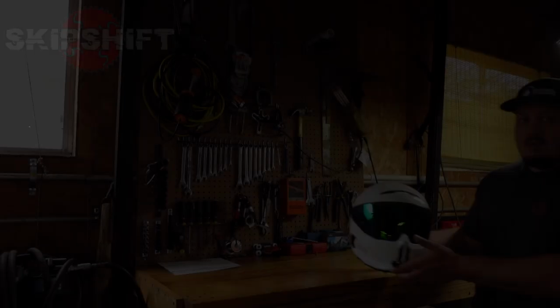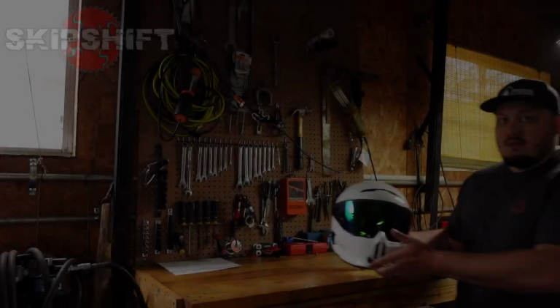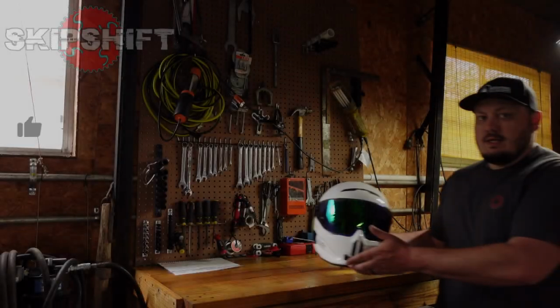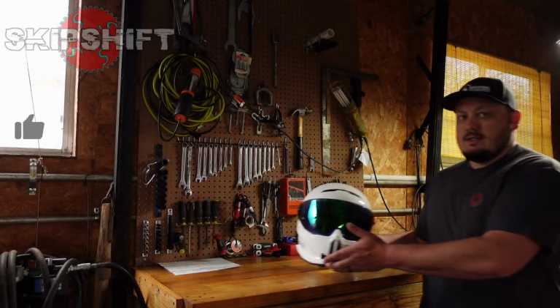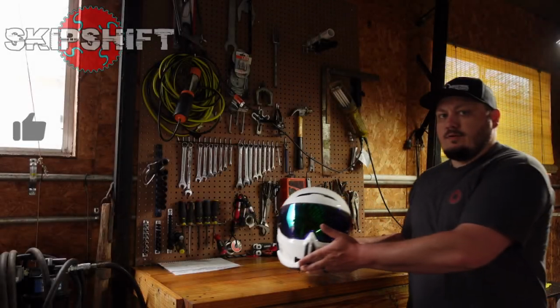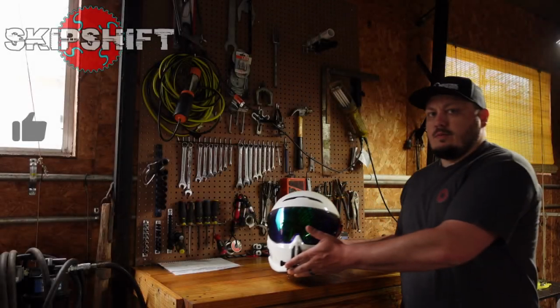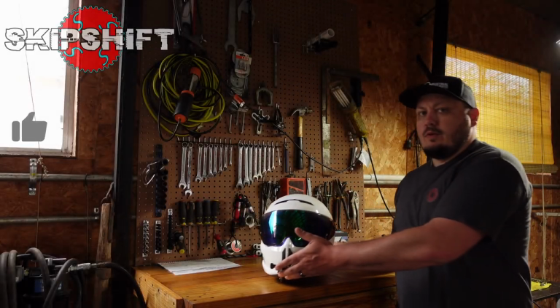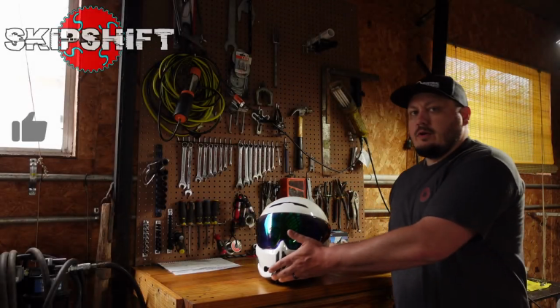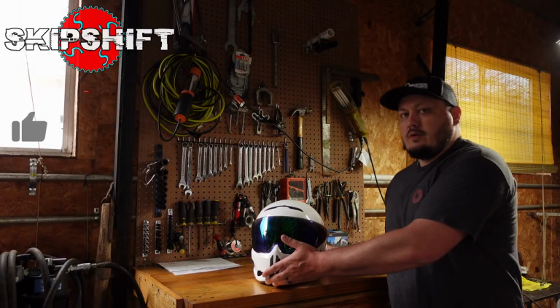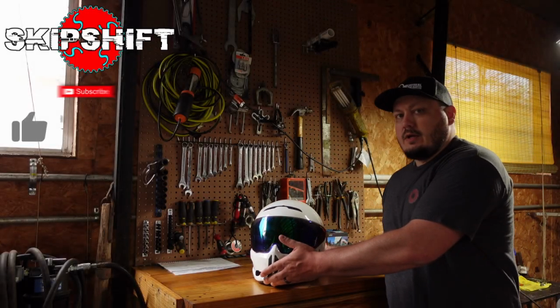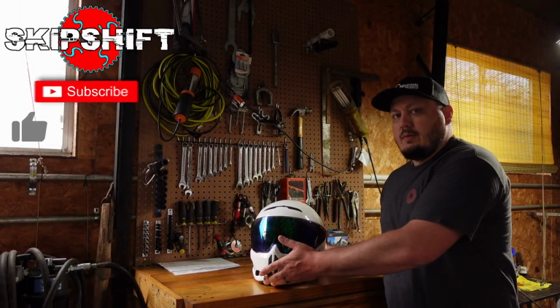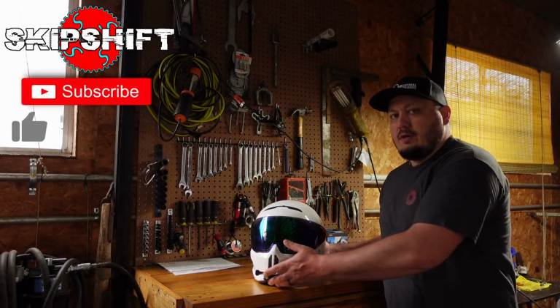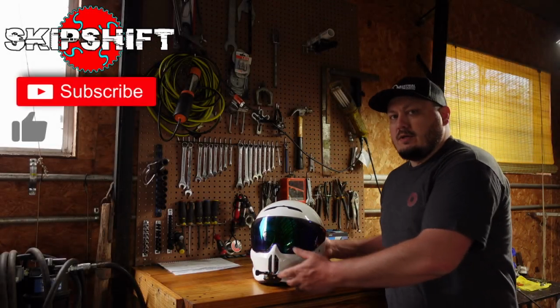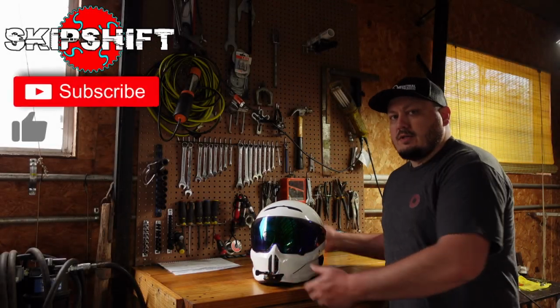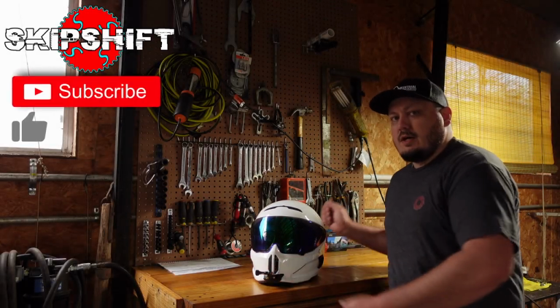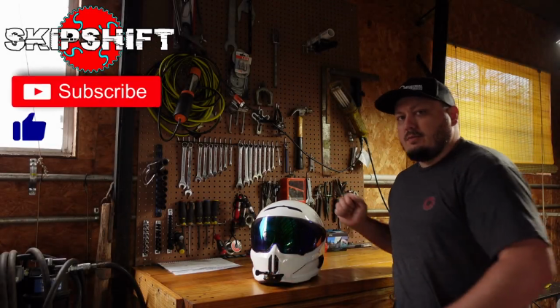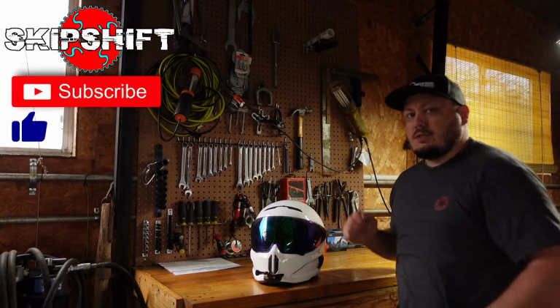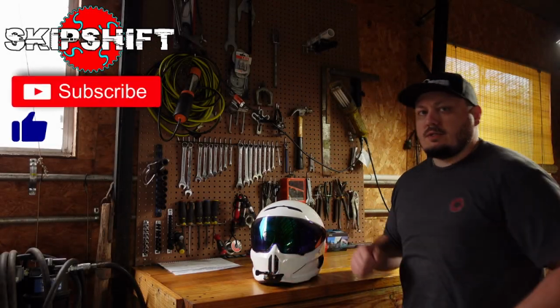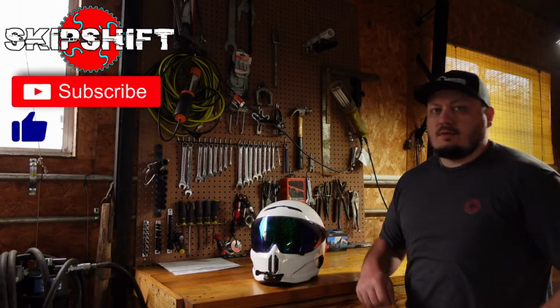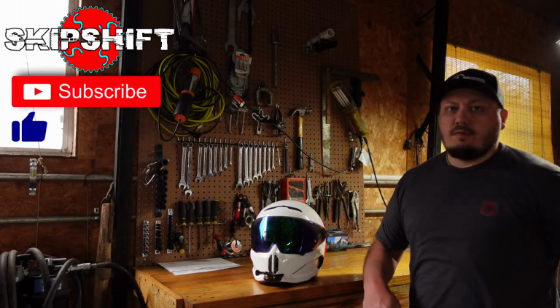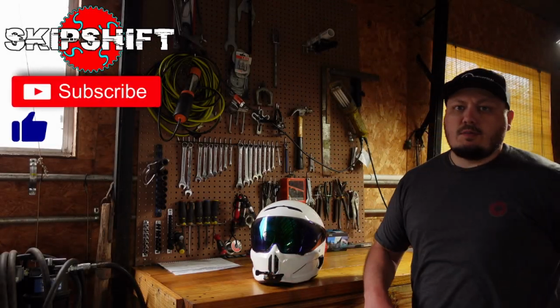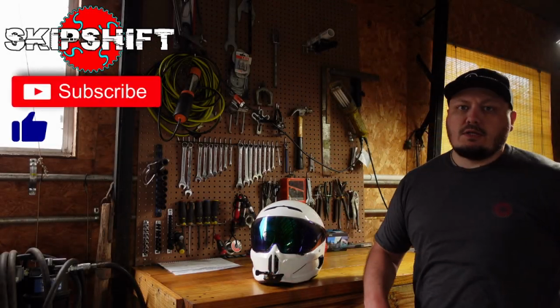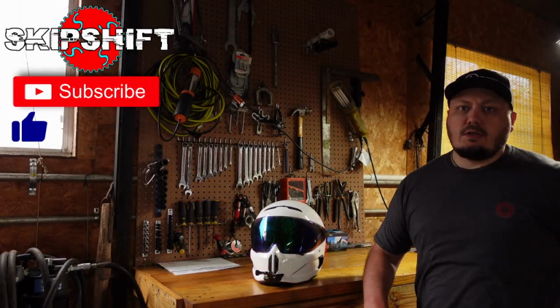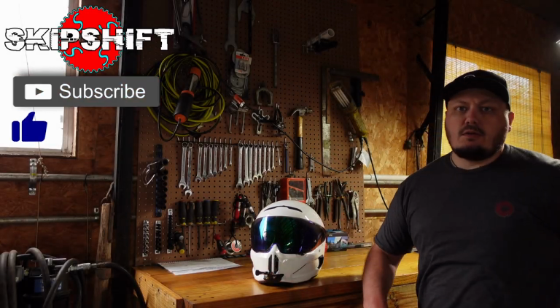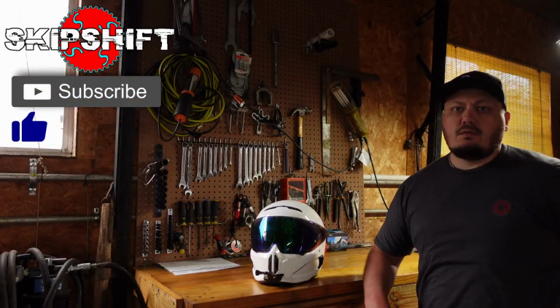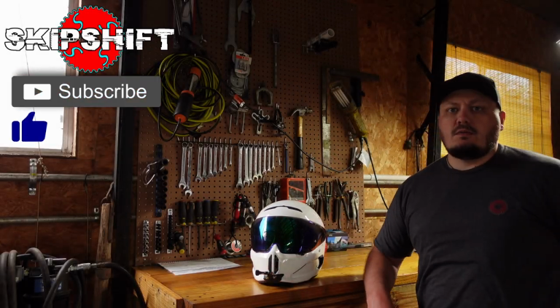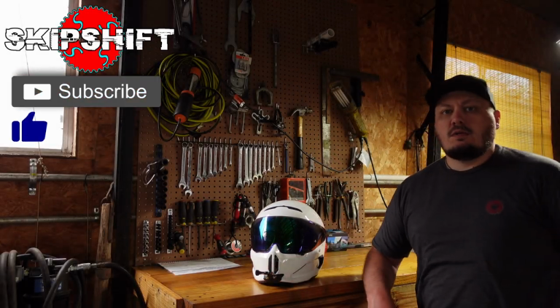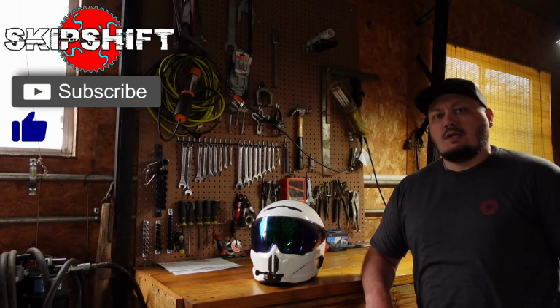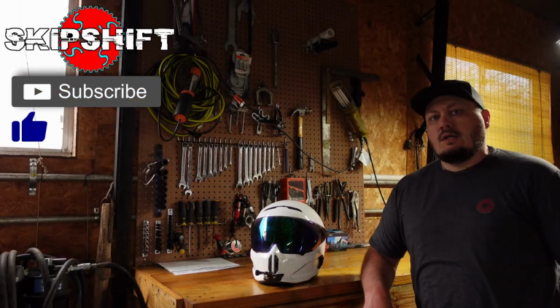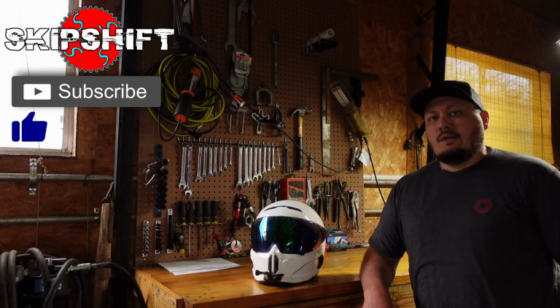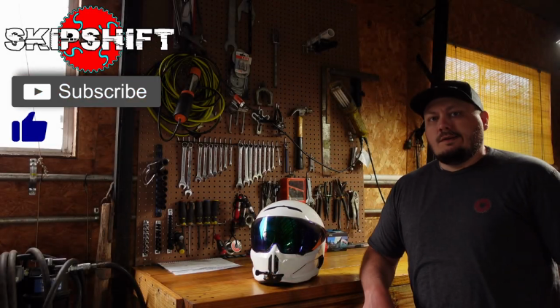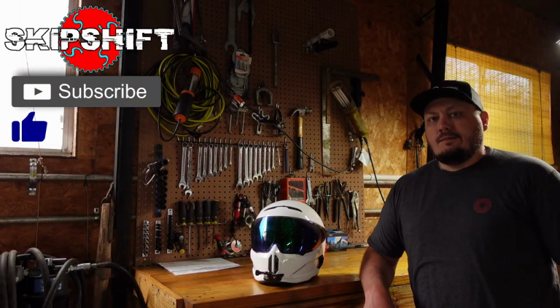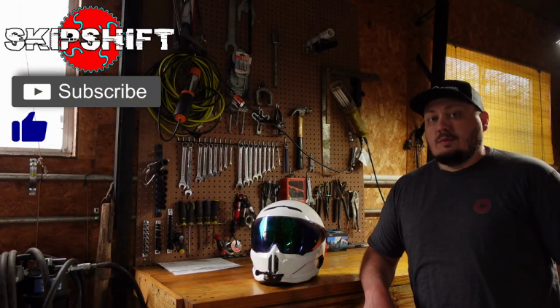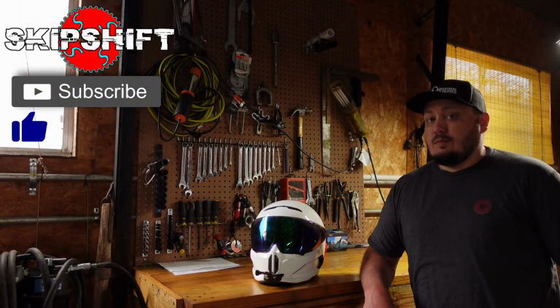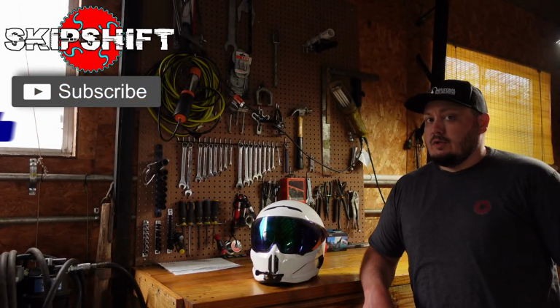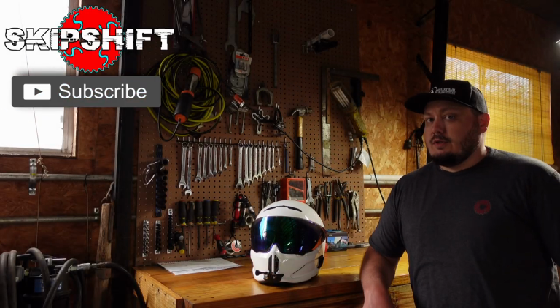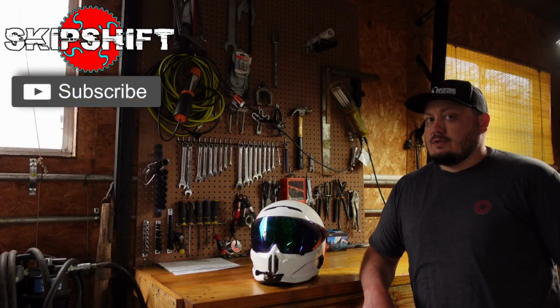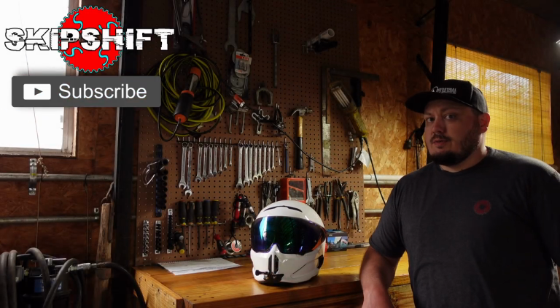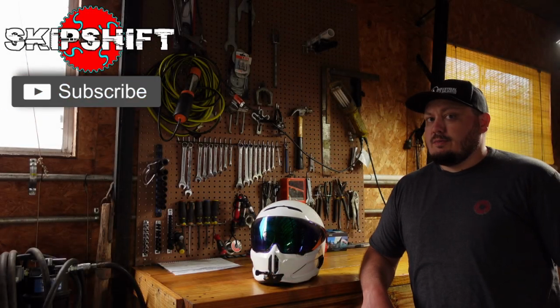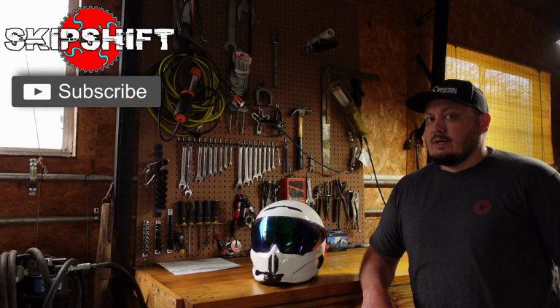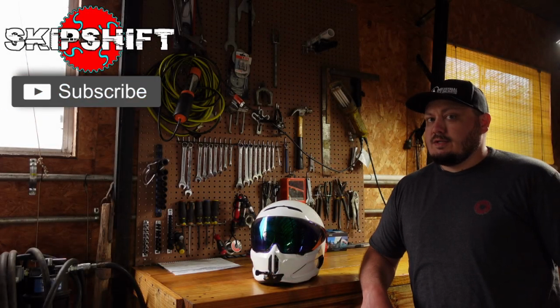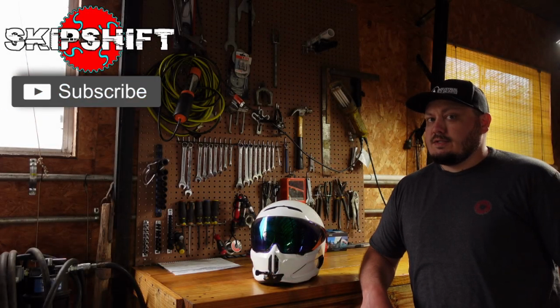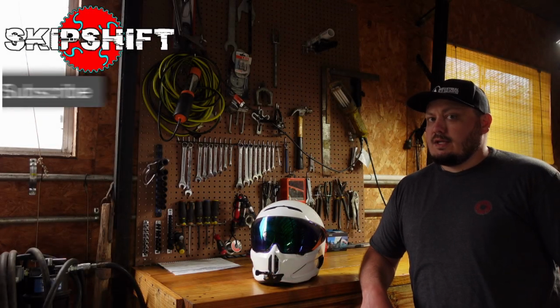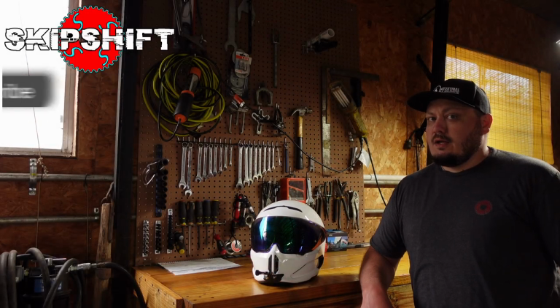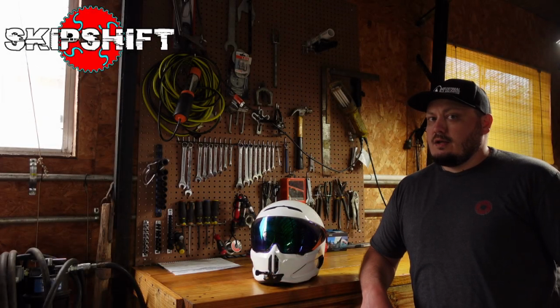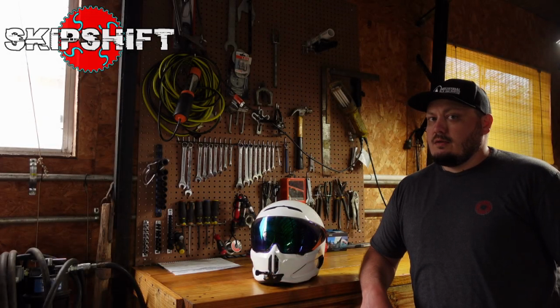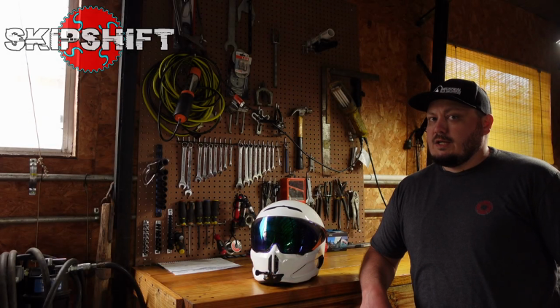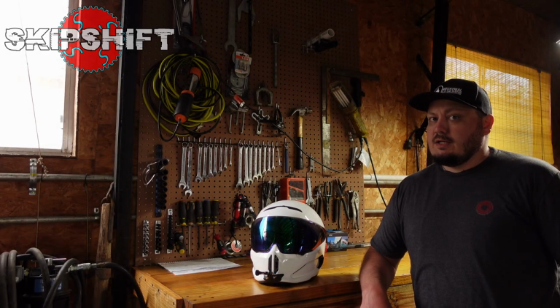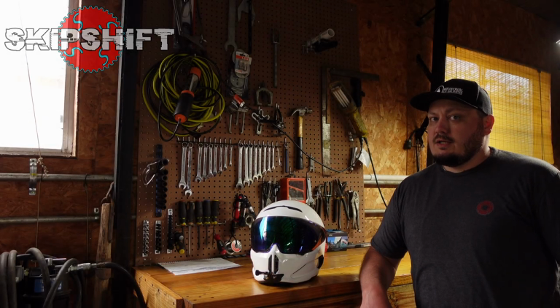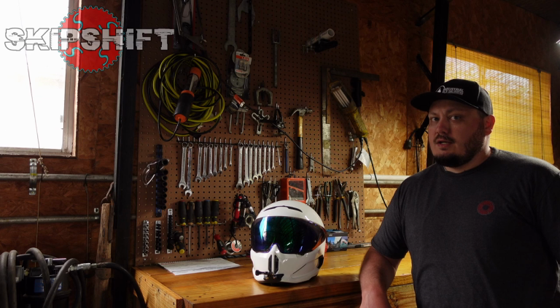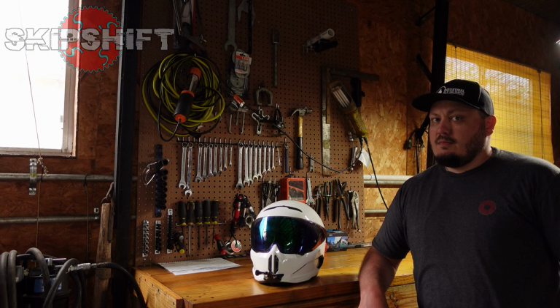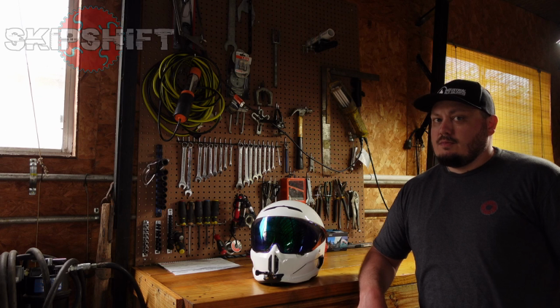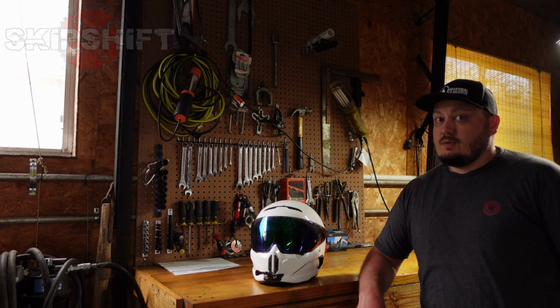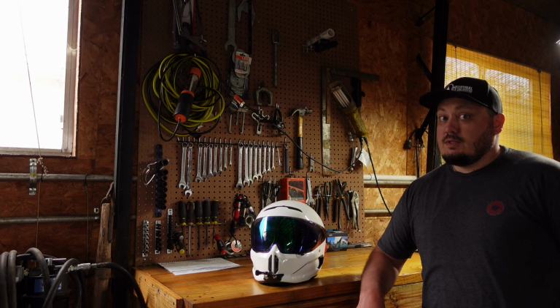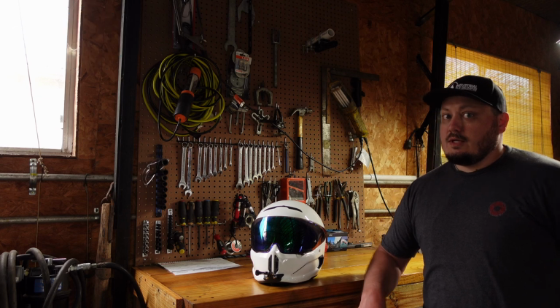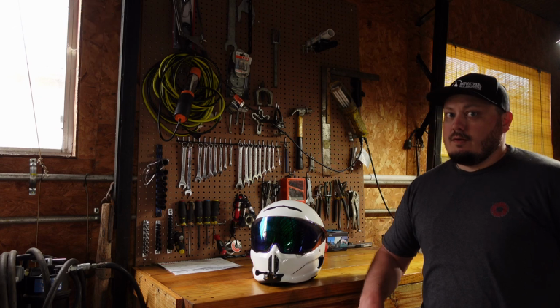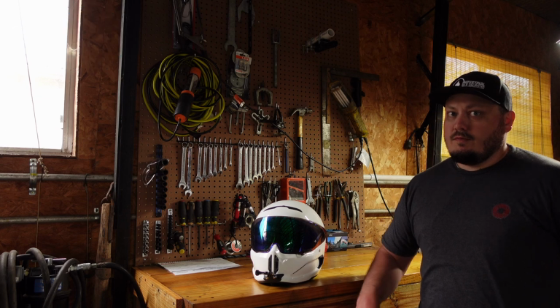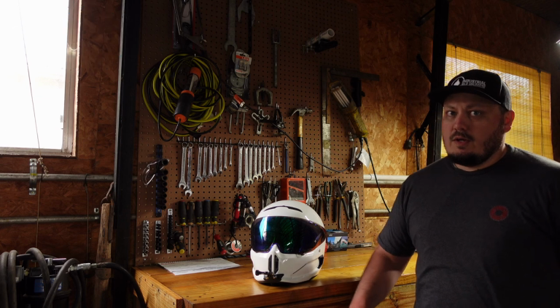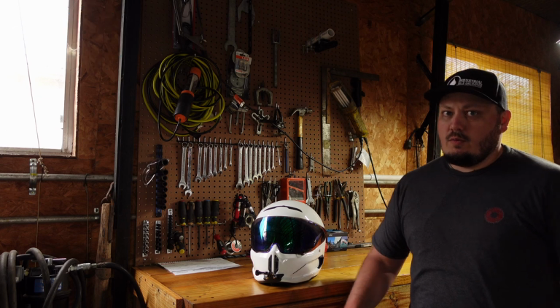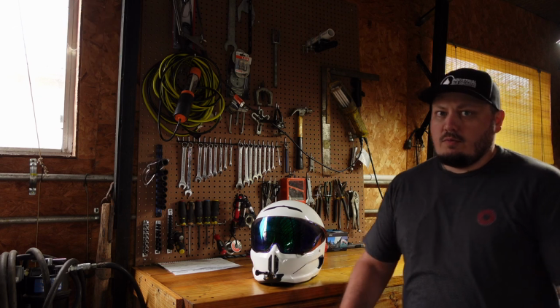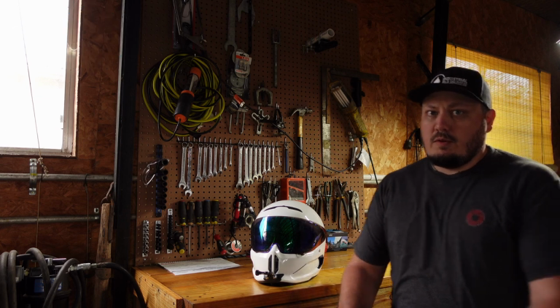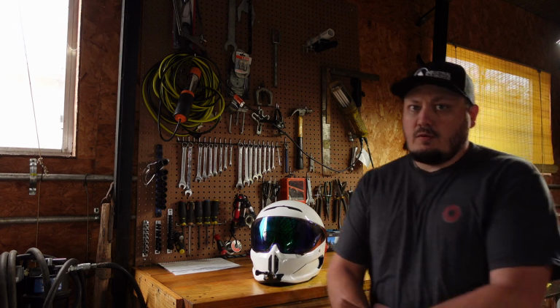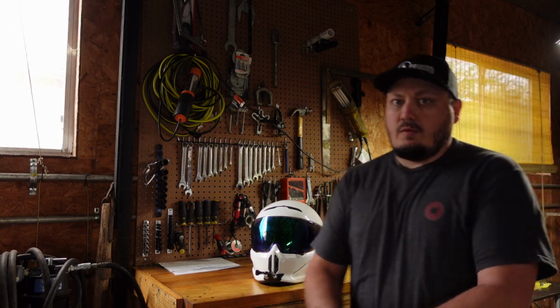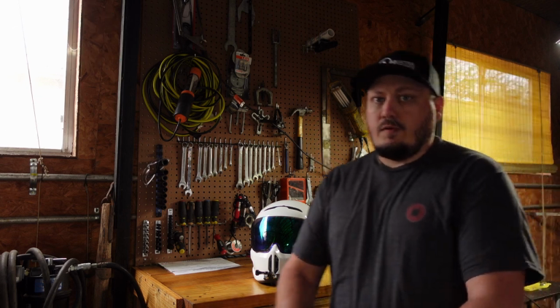This 4.0 came into the shop just over a month ago. I've been putting on as many miles as I can in the meantime, so it's time for that one-month review.